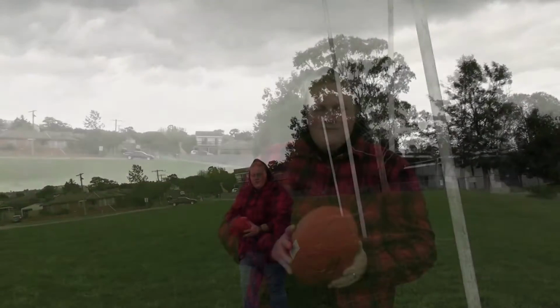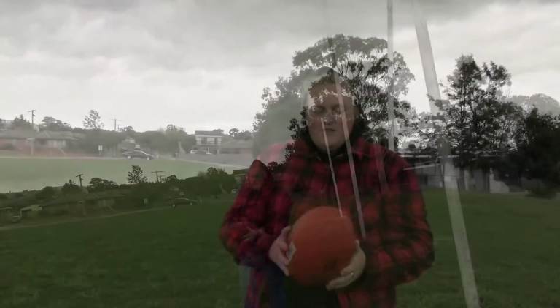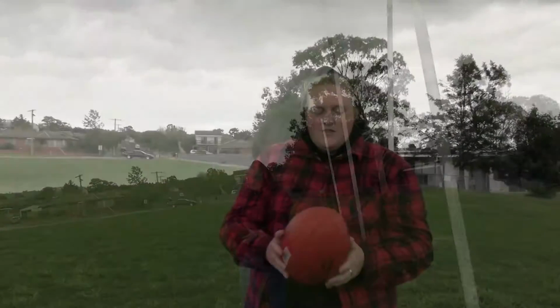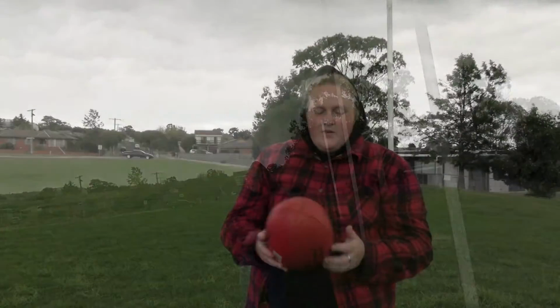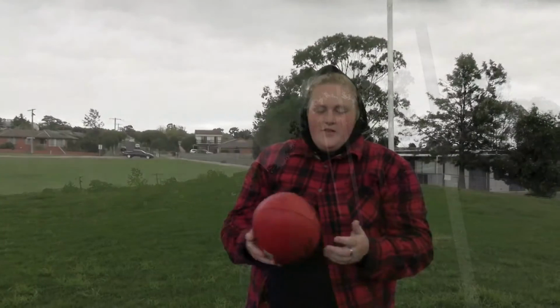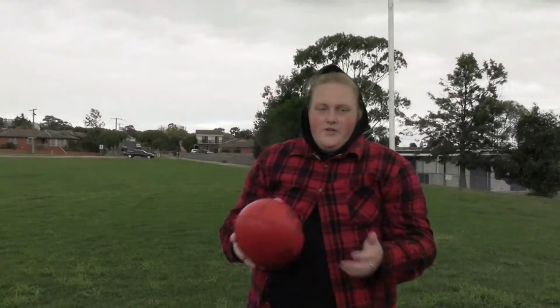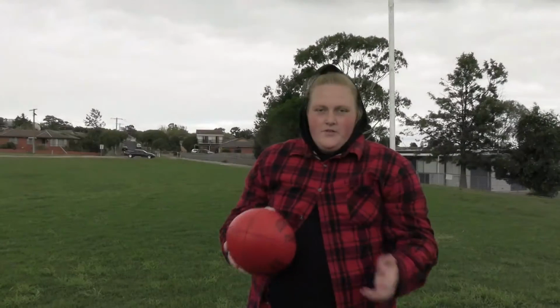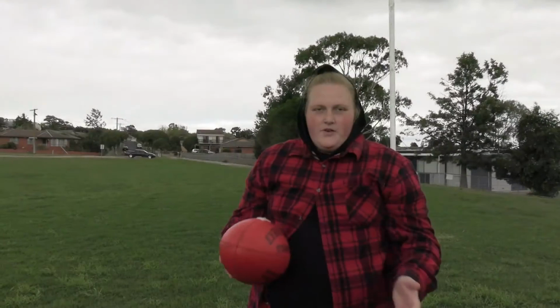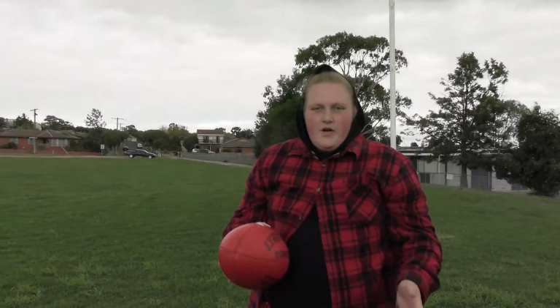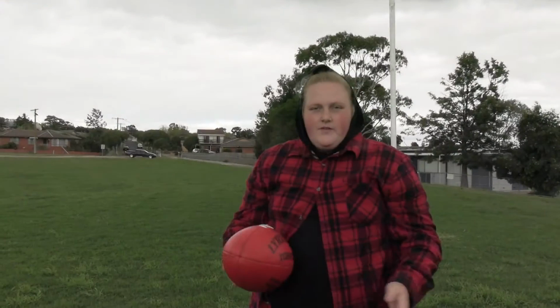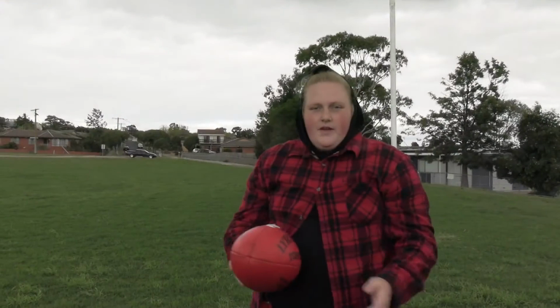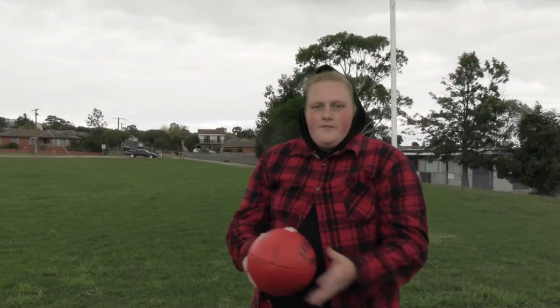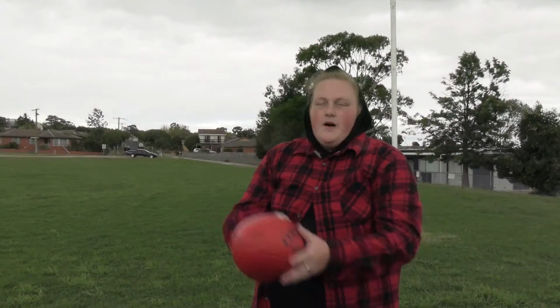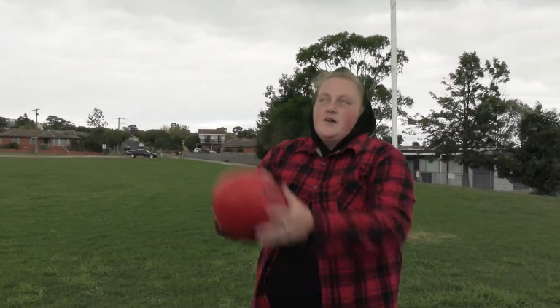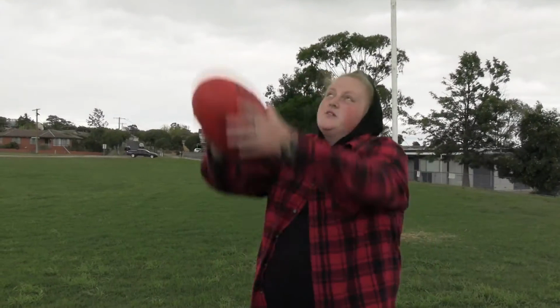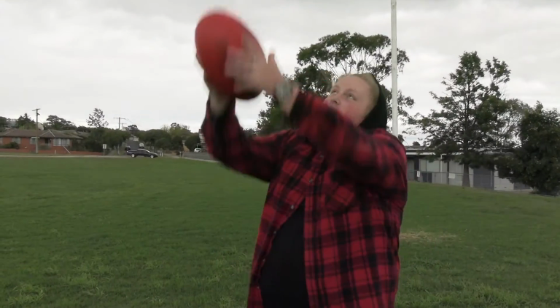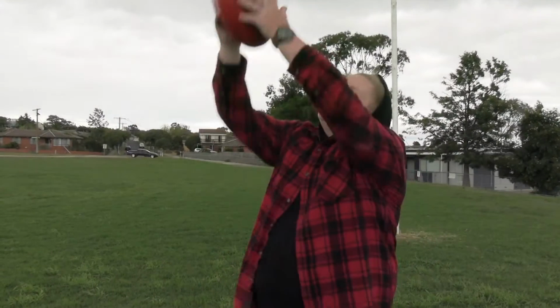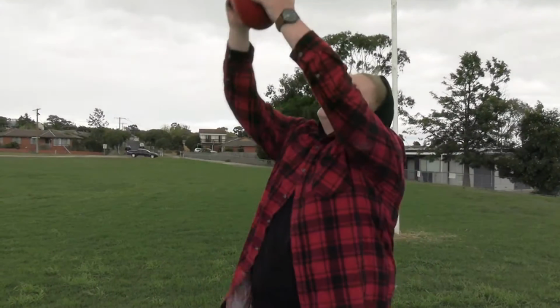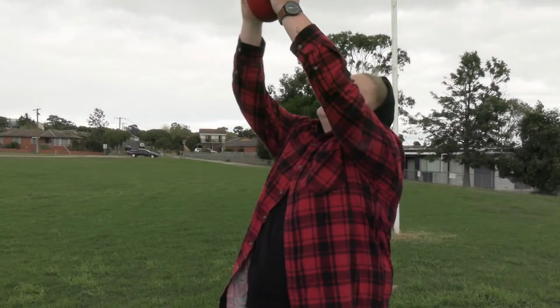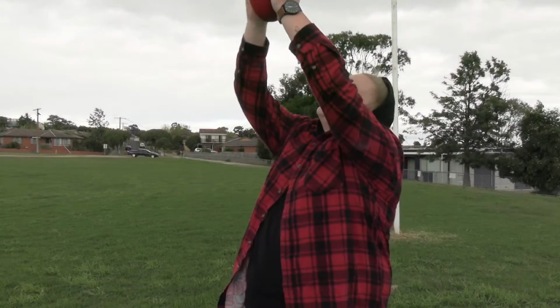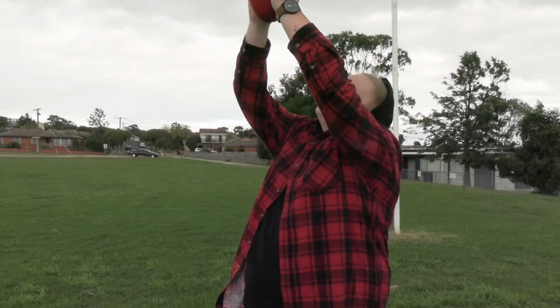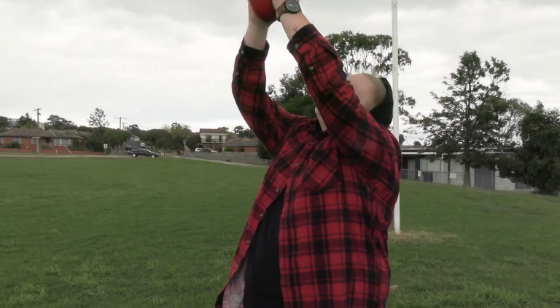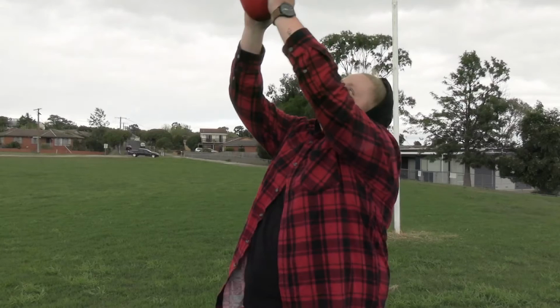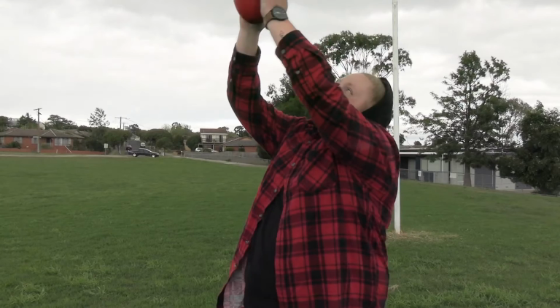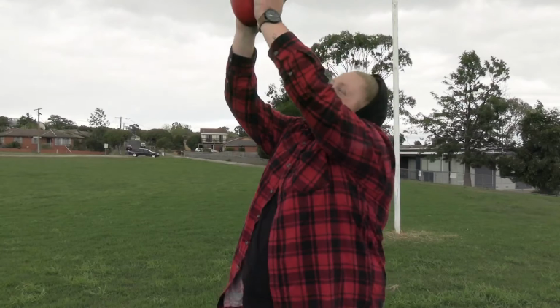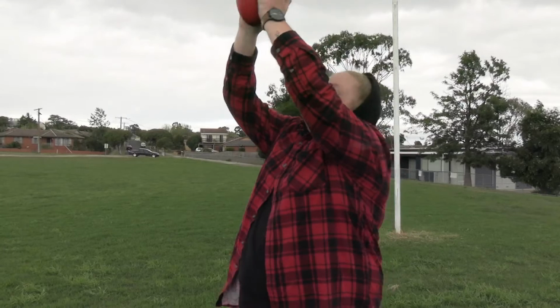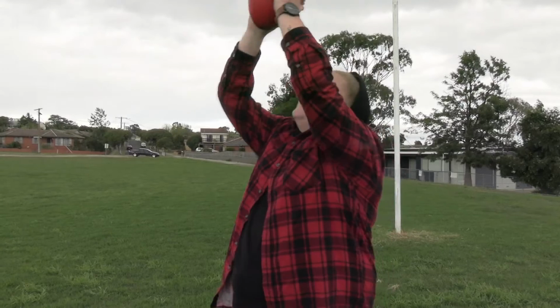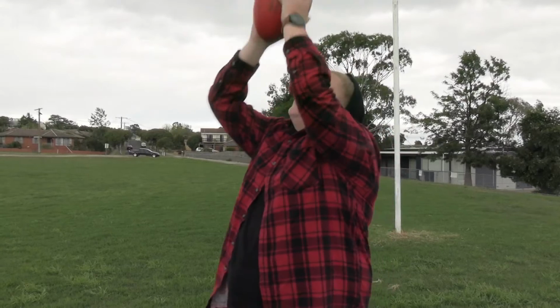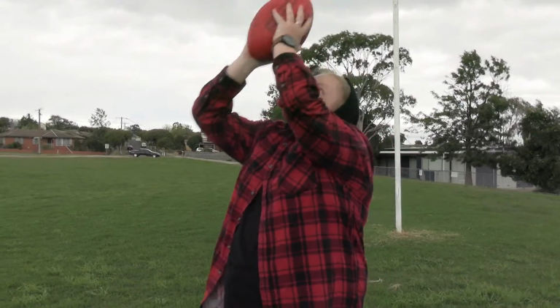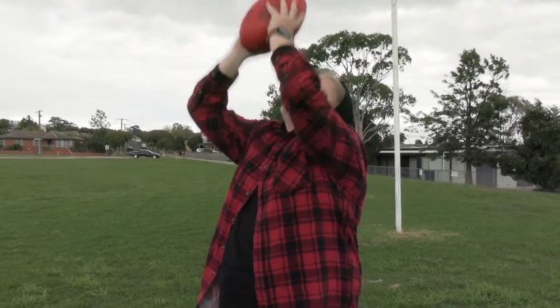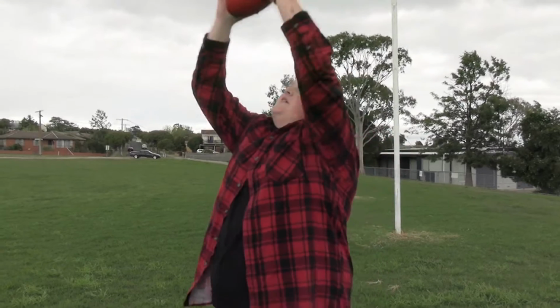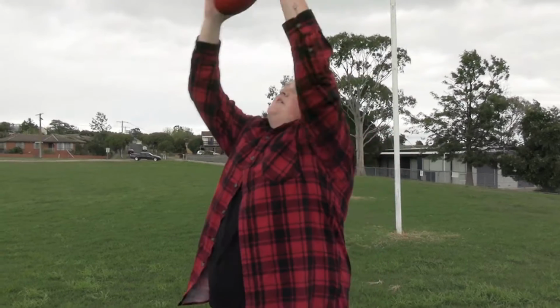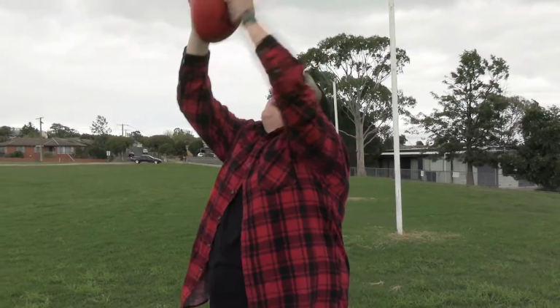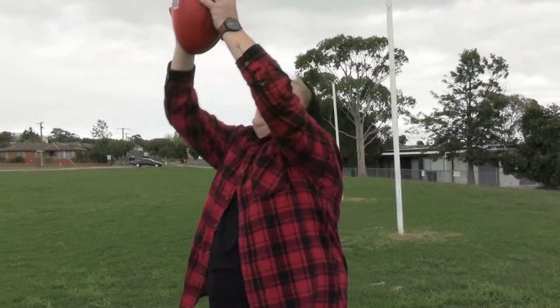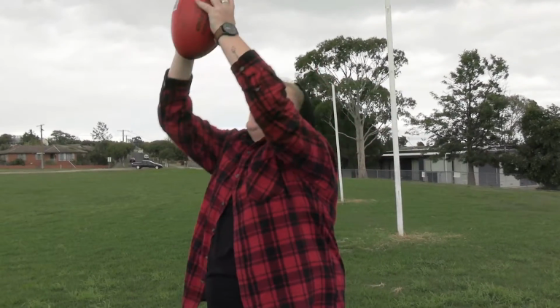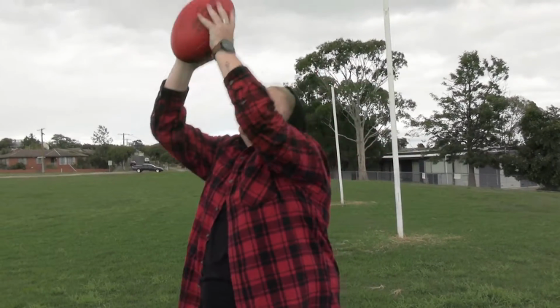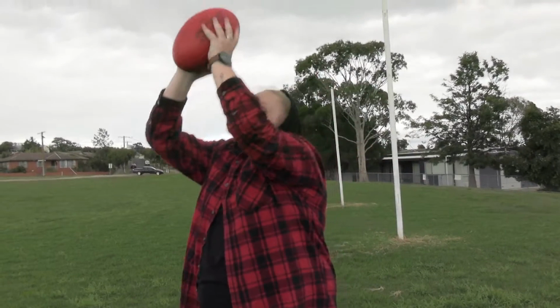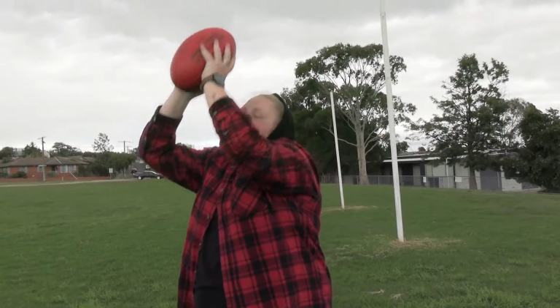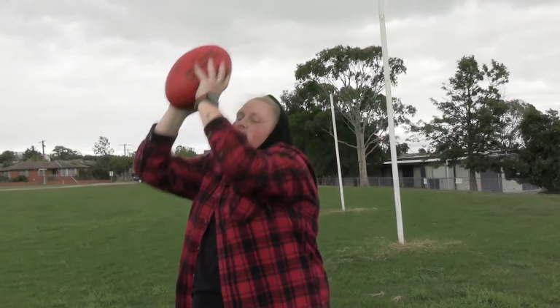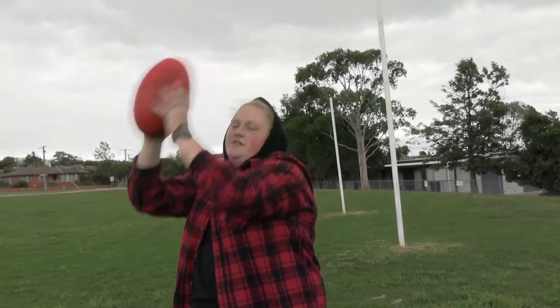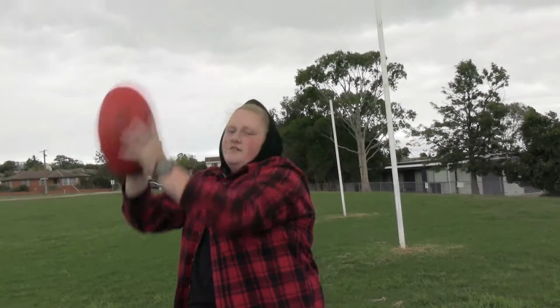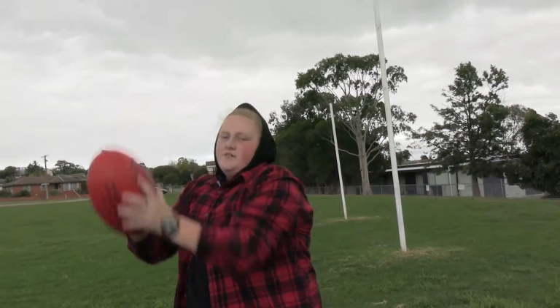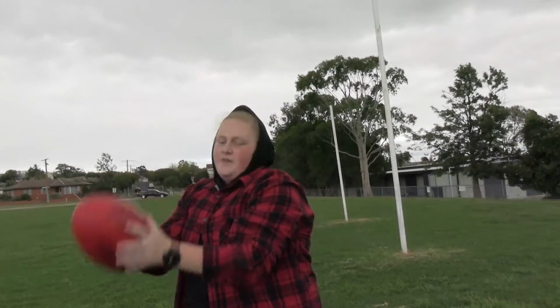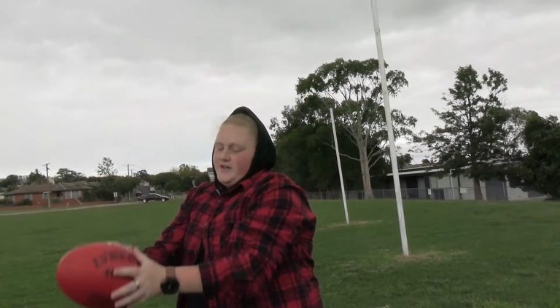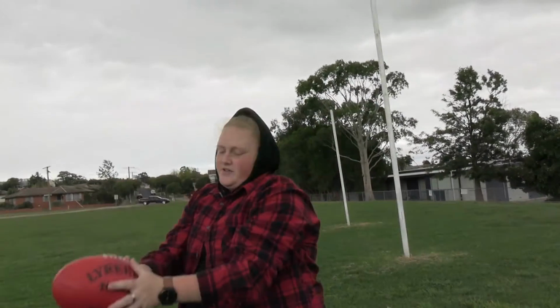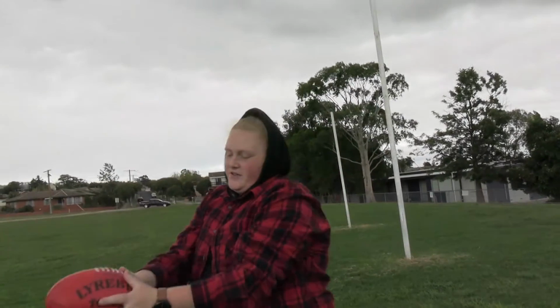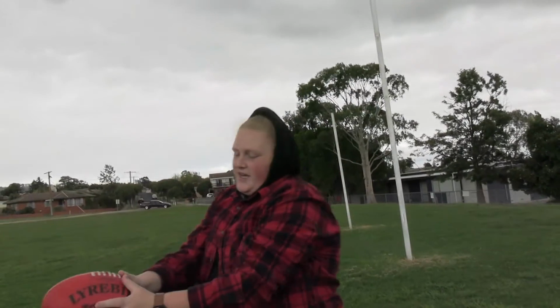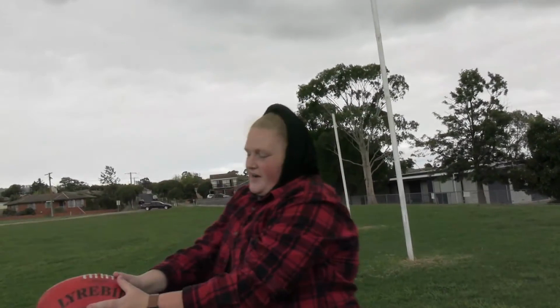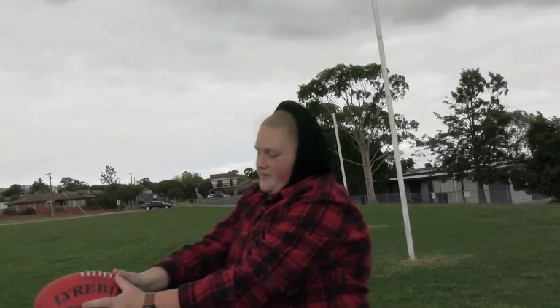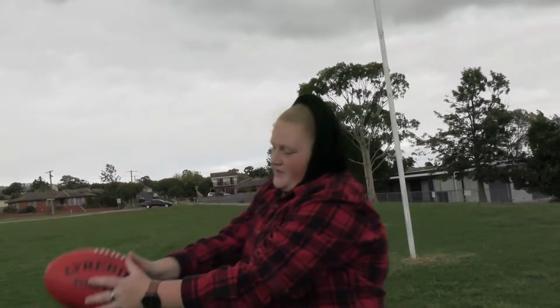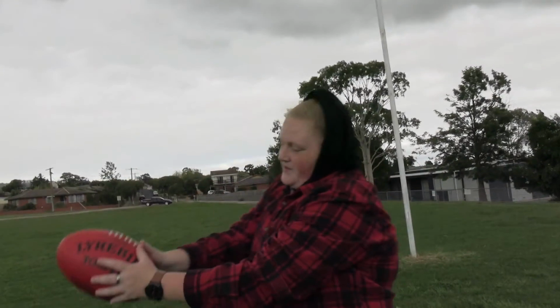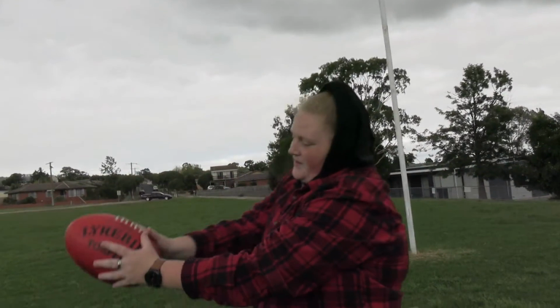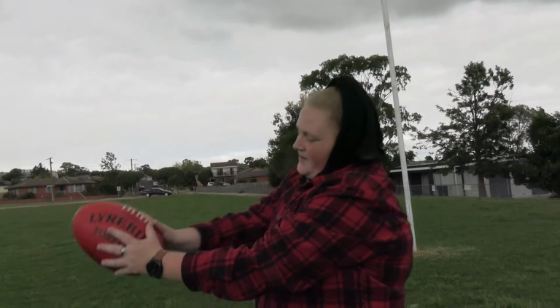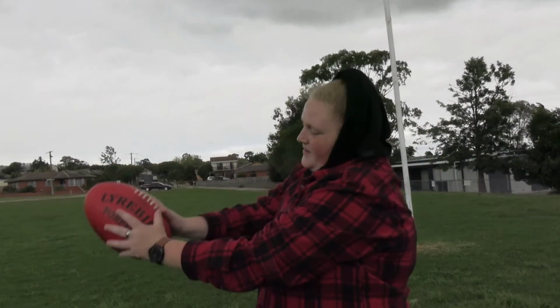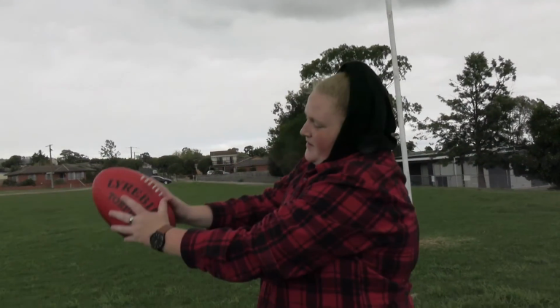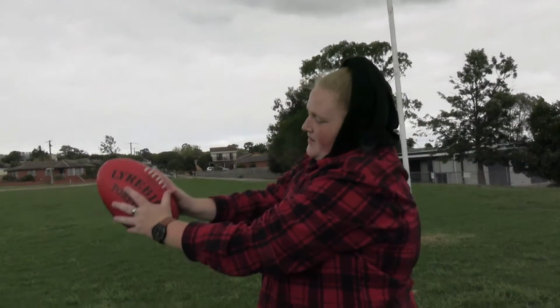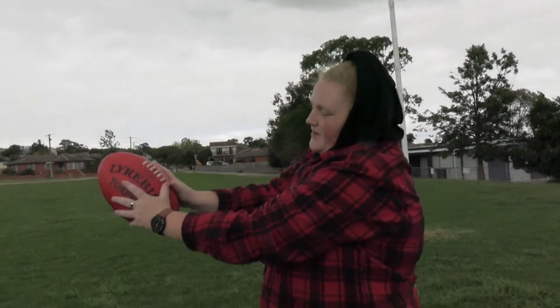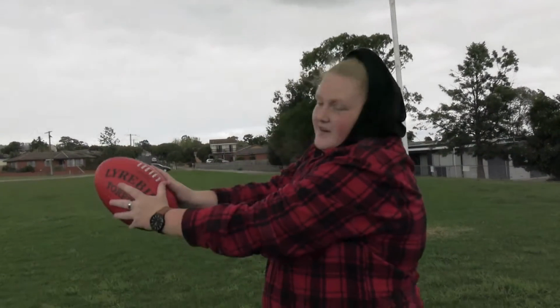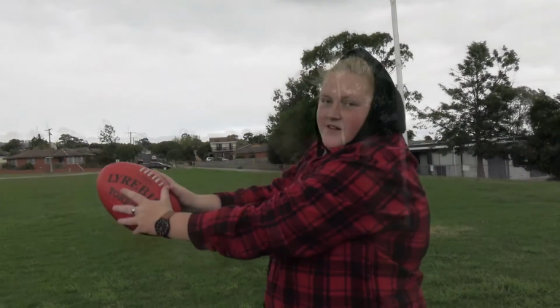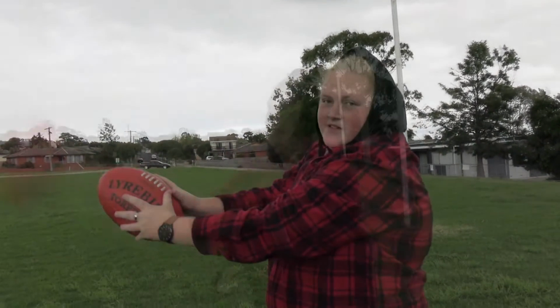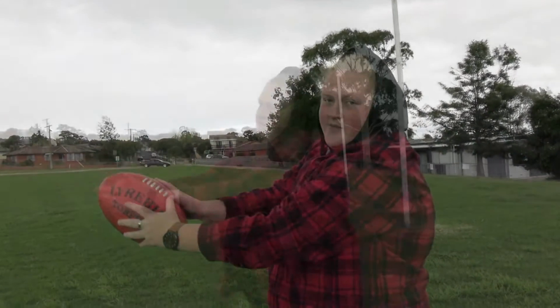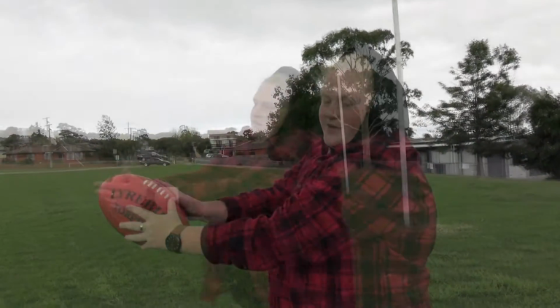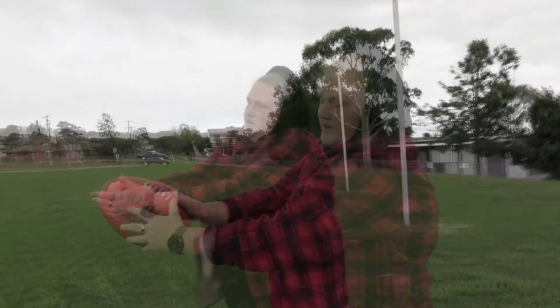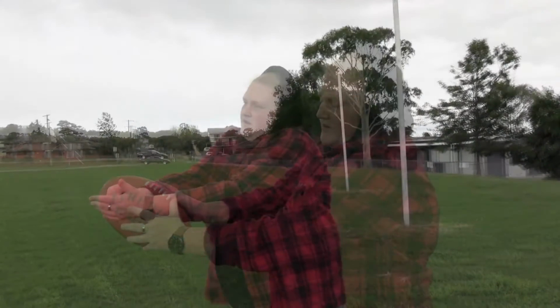So when you do the overhead mark, make sure you go for it and mark it. Make sure you have a W shape with your hands.